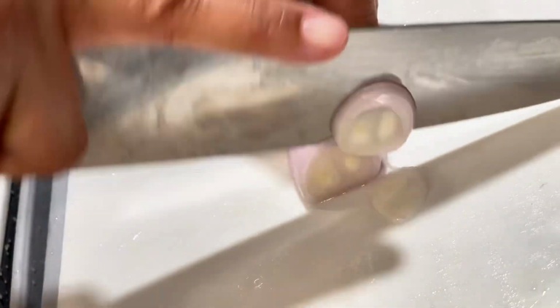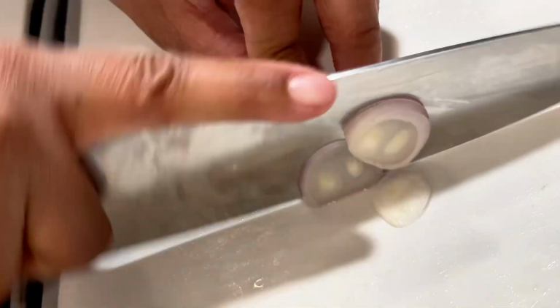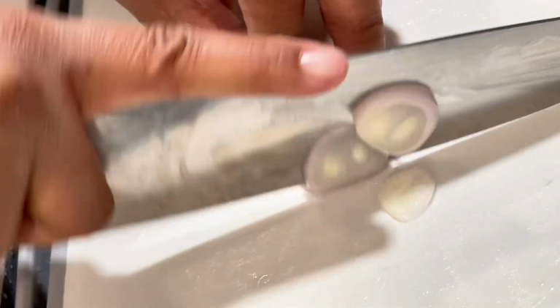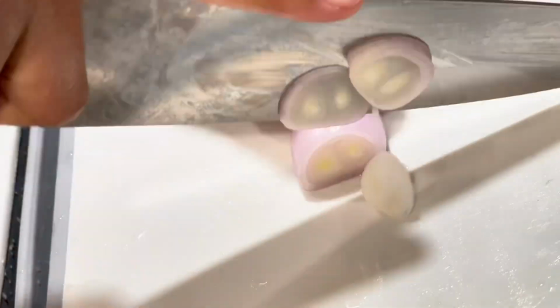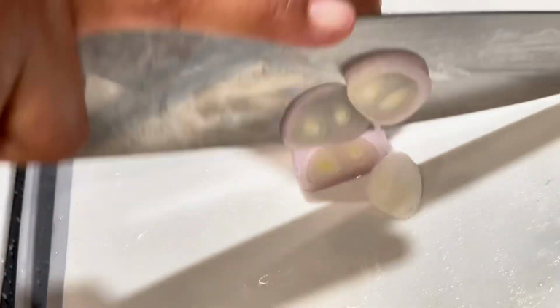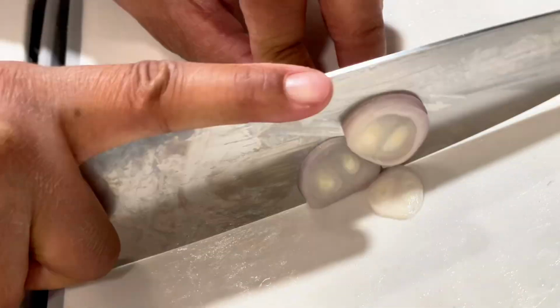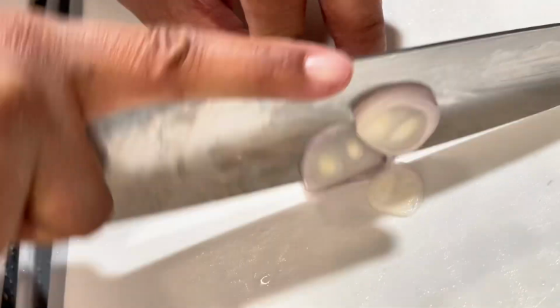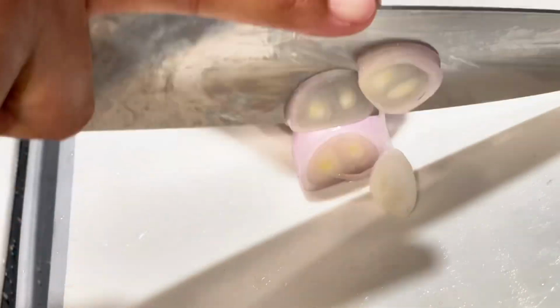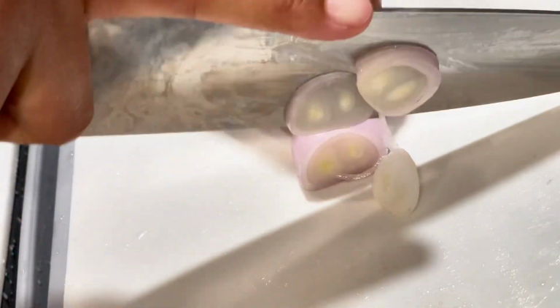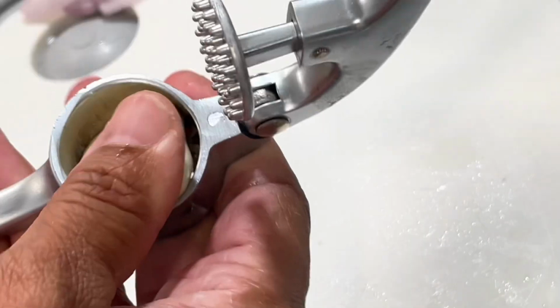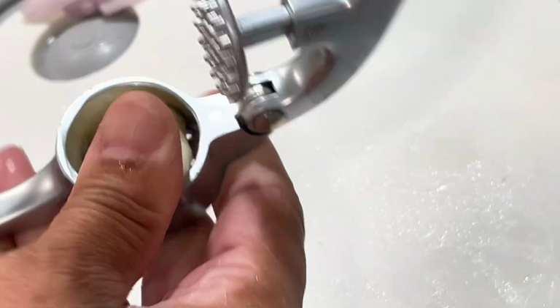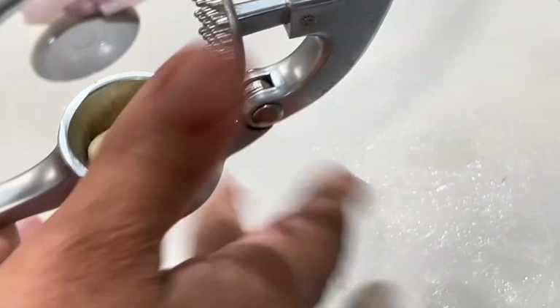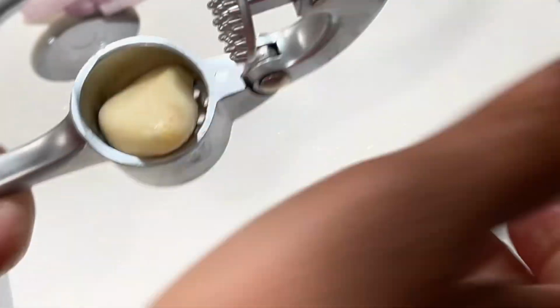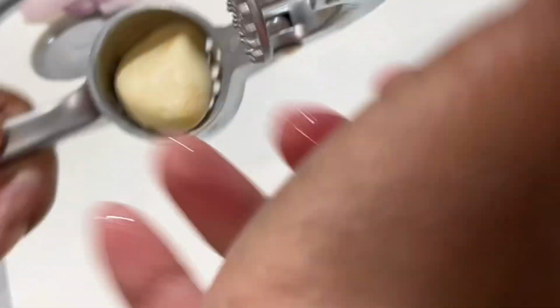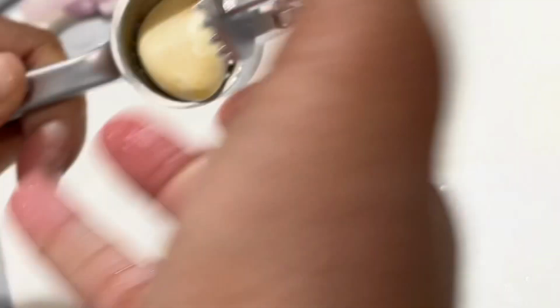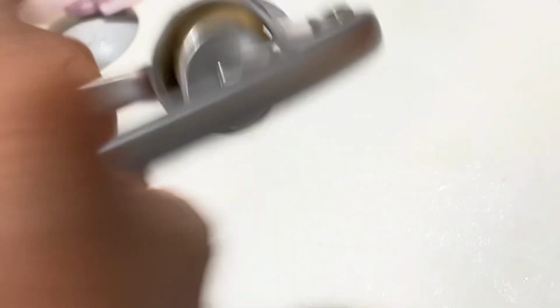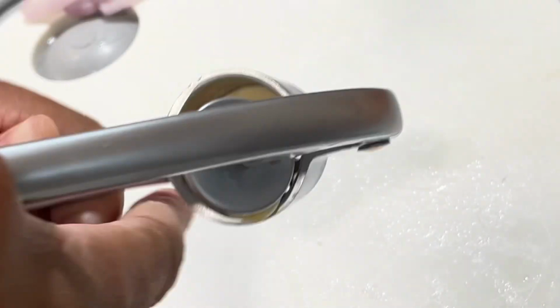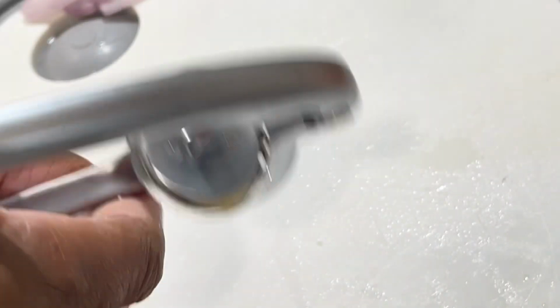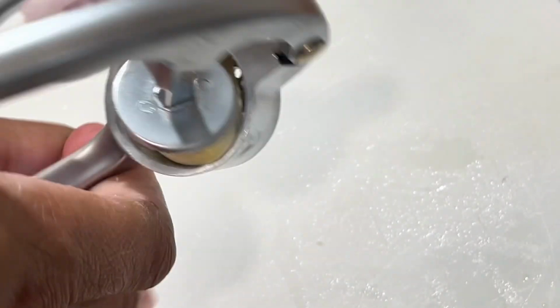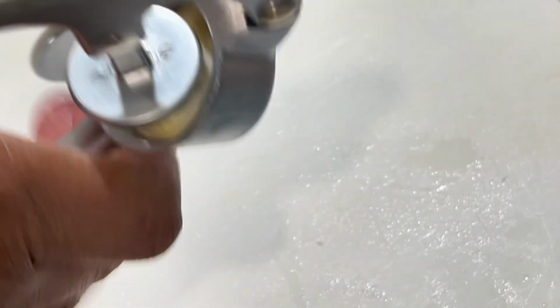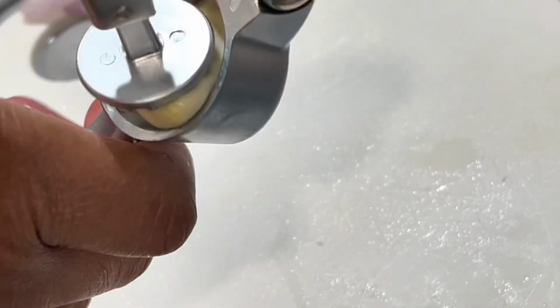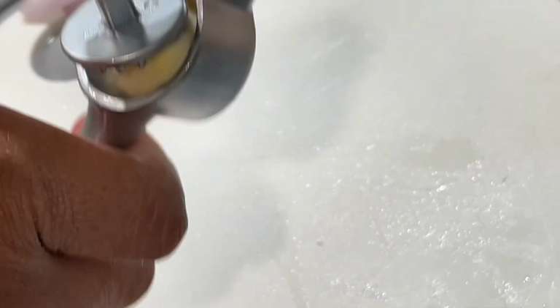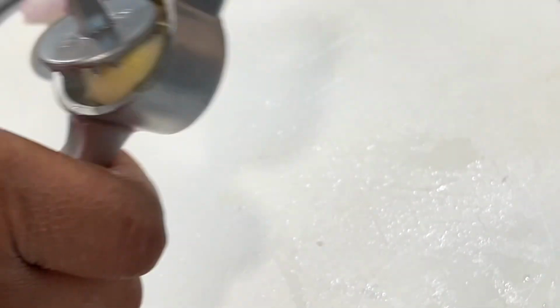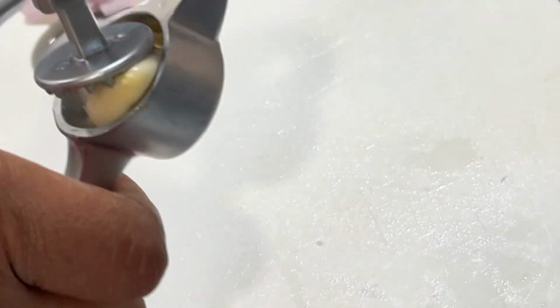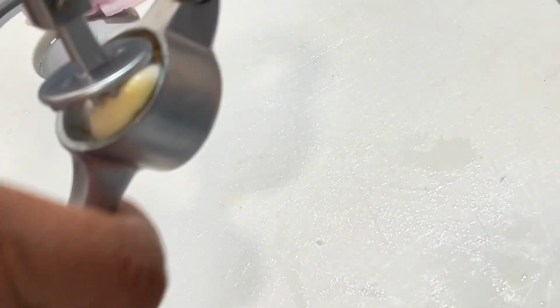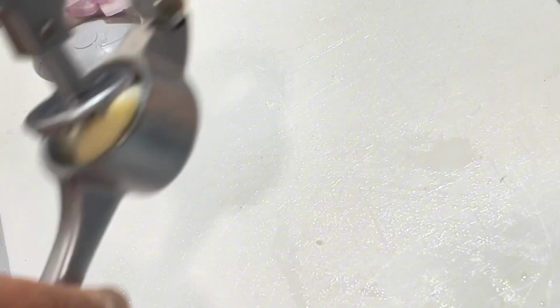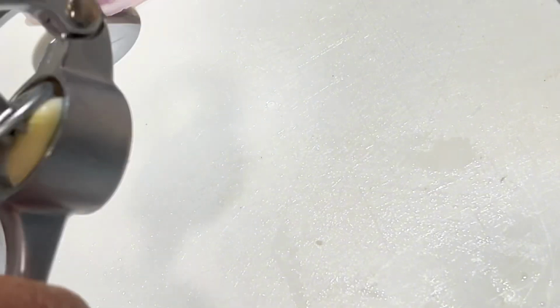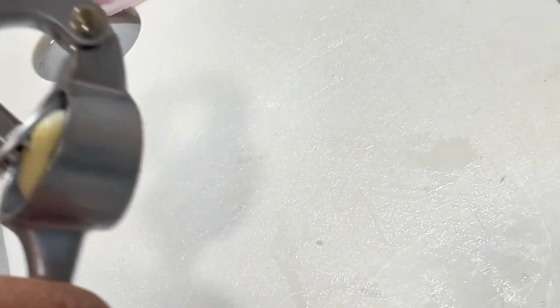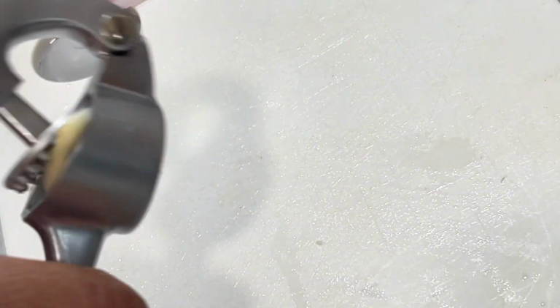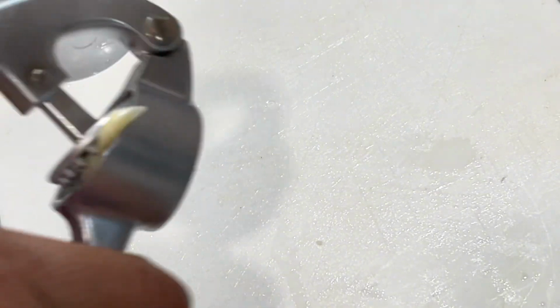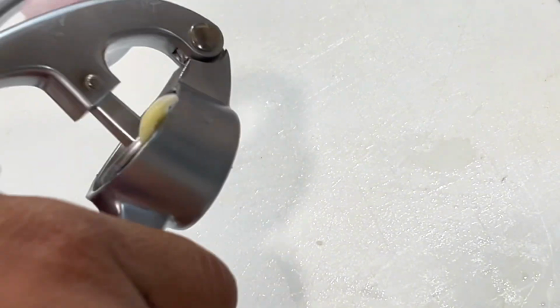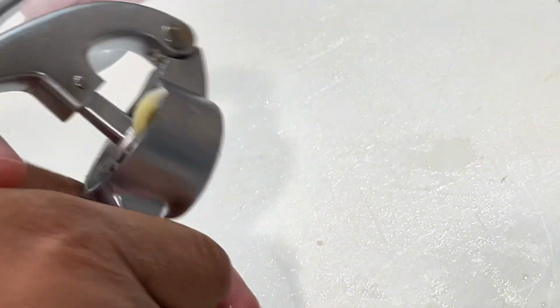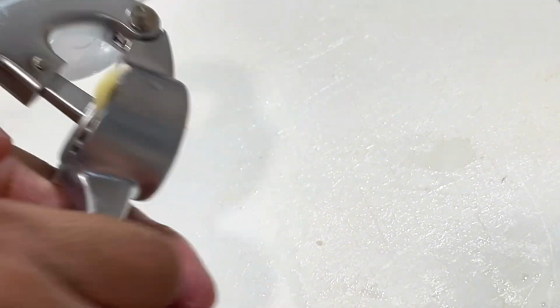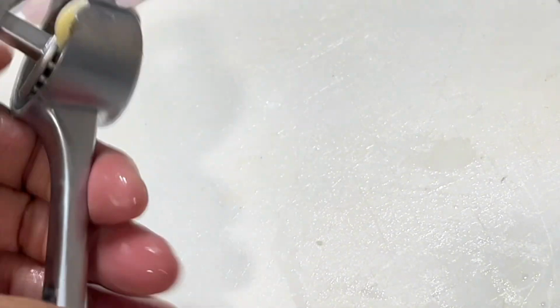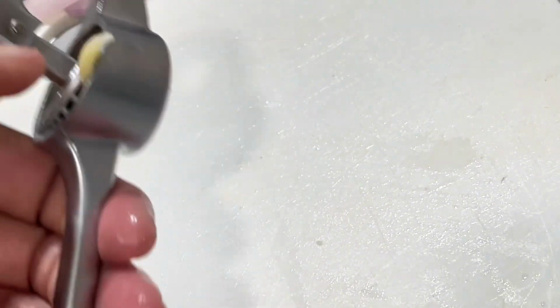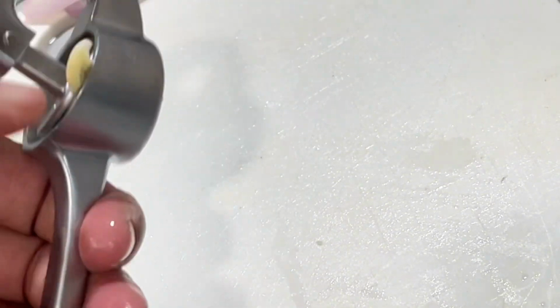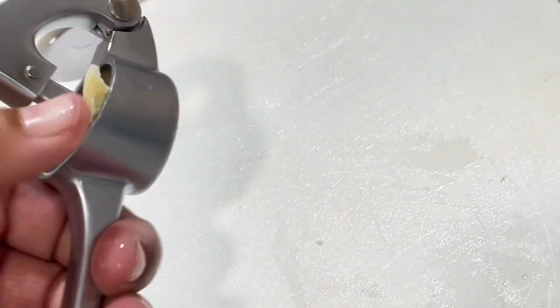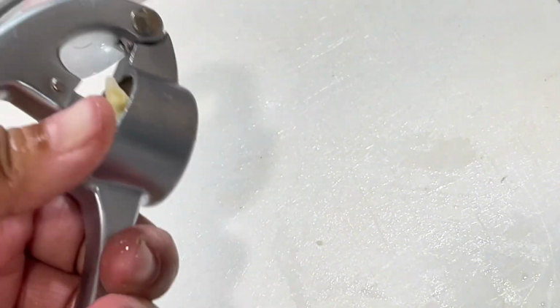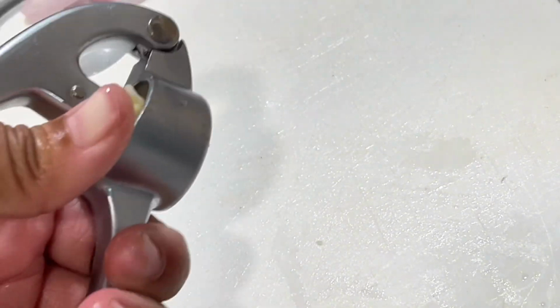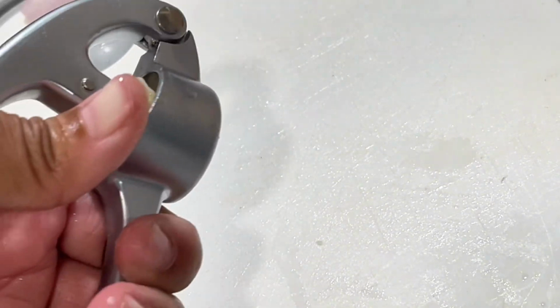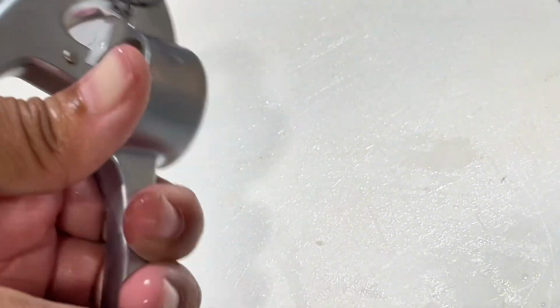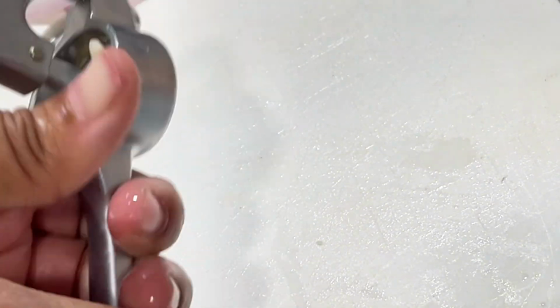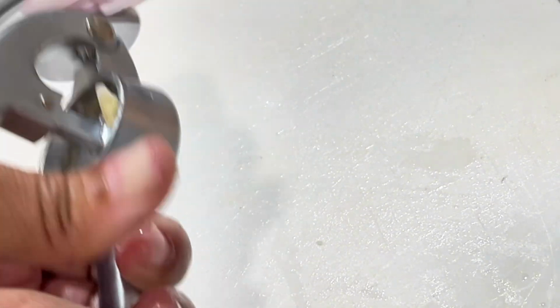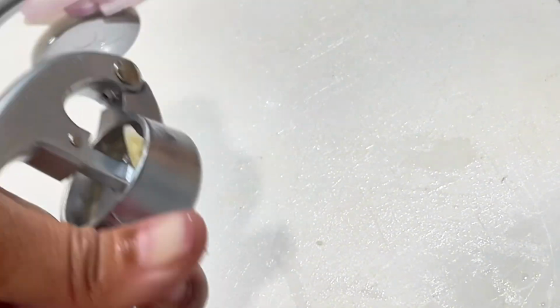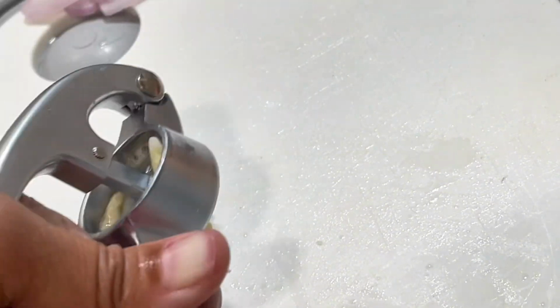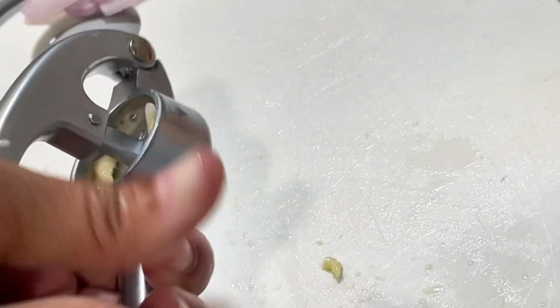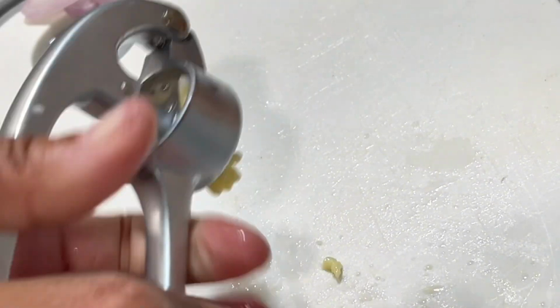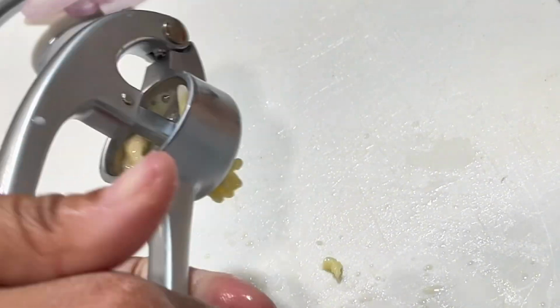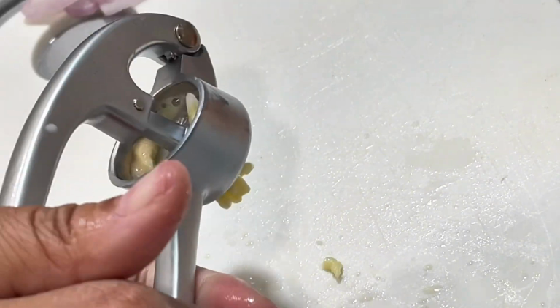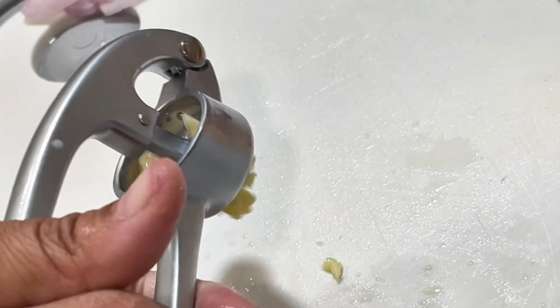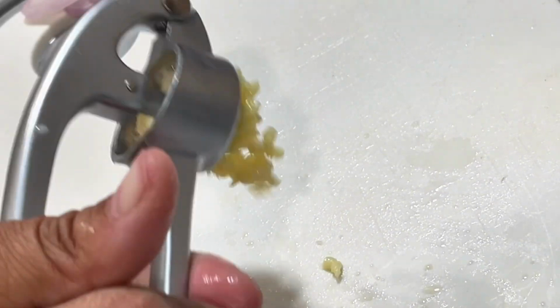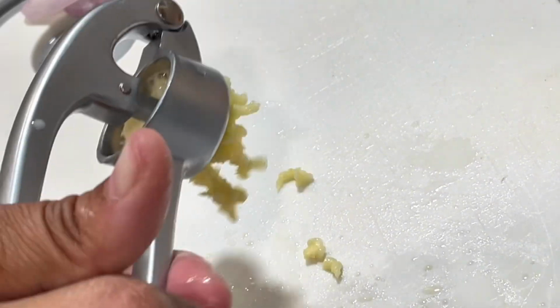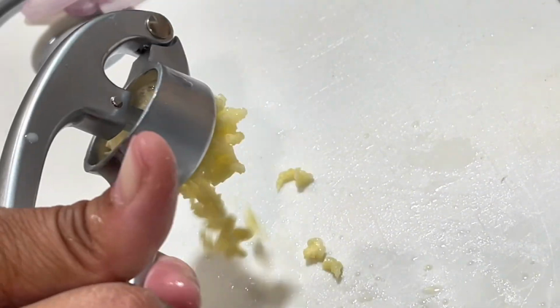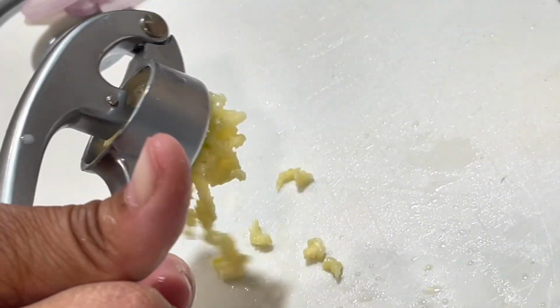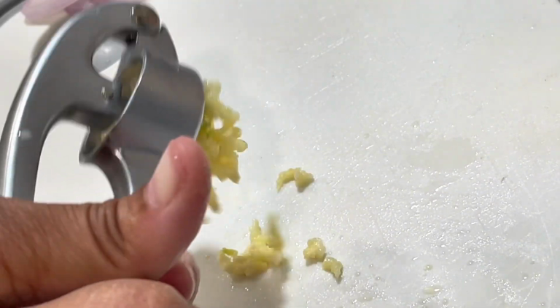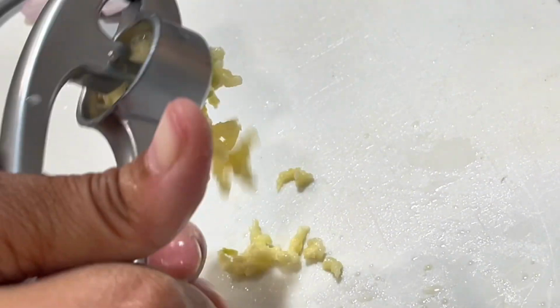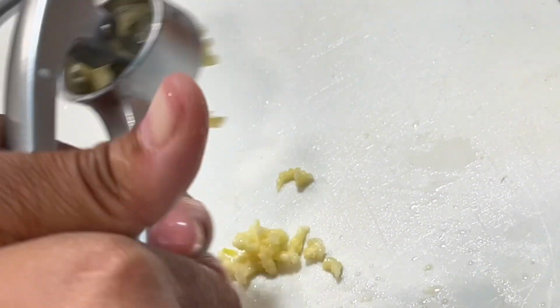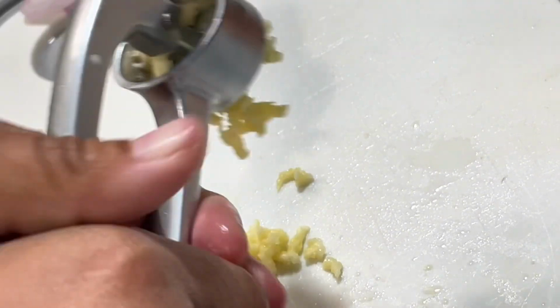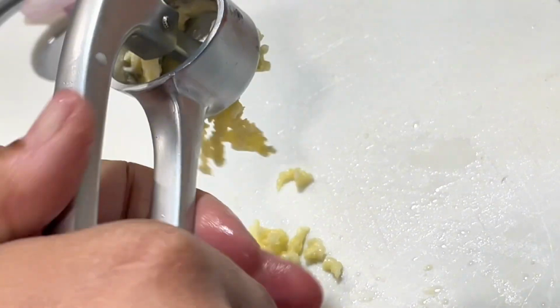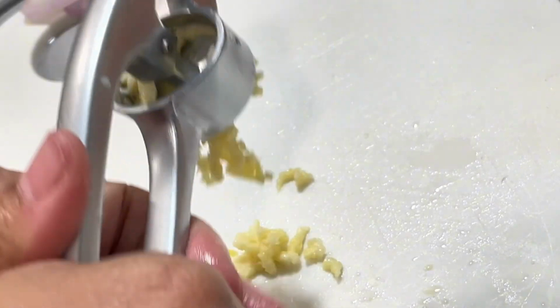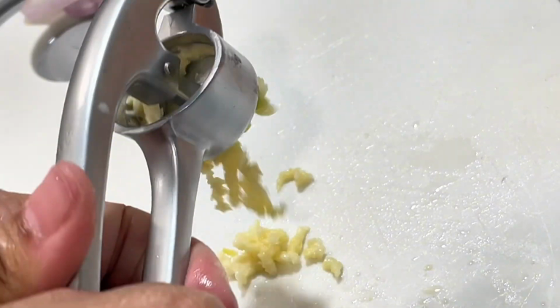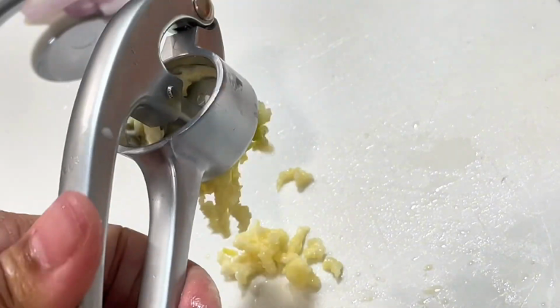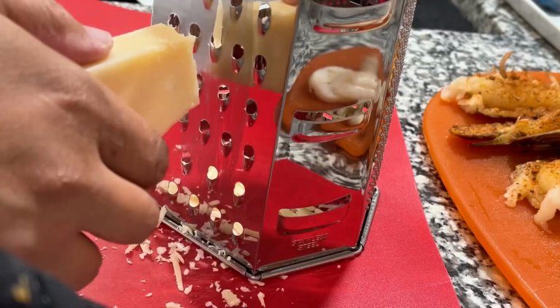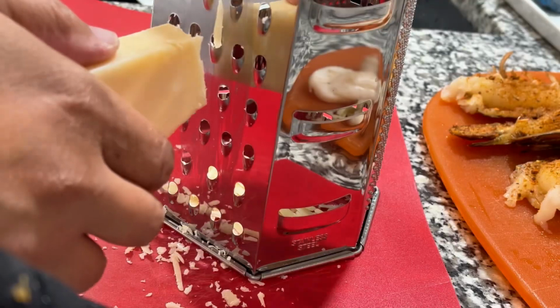Slice up a shallot, then crush some garlic. No jarlic — that's gross, it doesn't have any flavor. Just stop it.